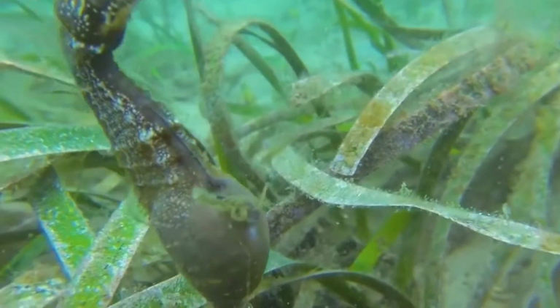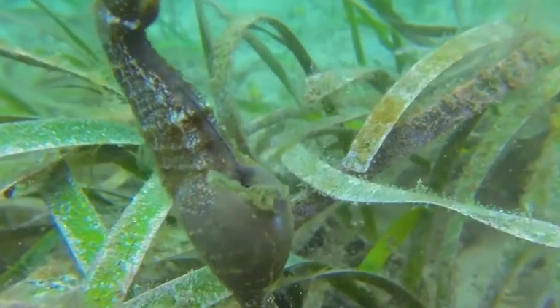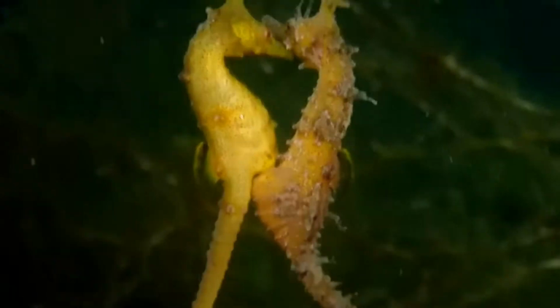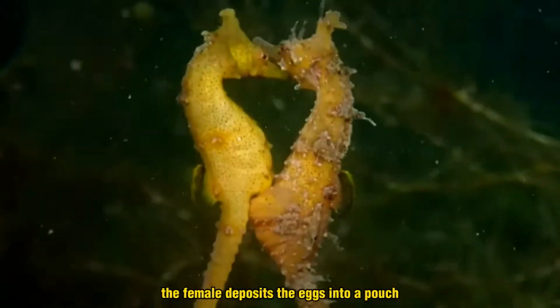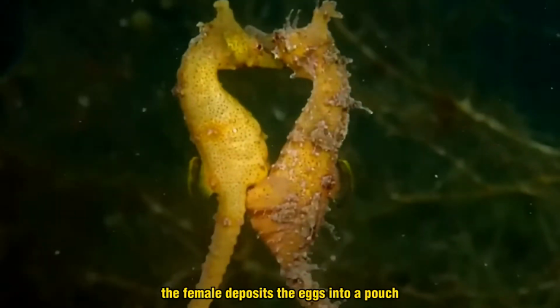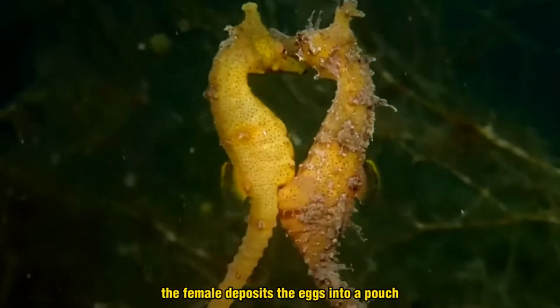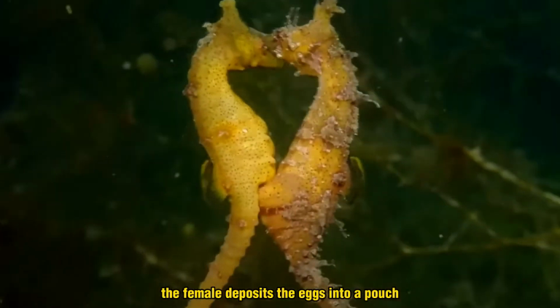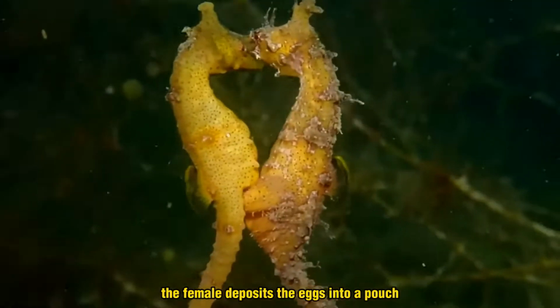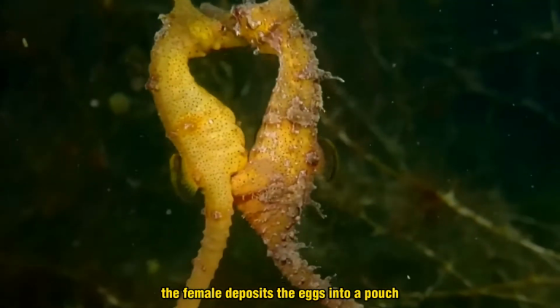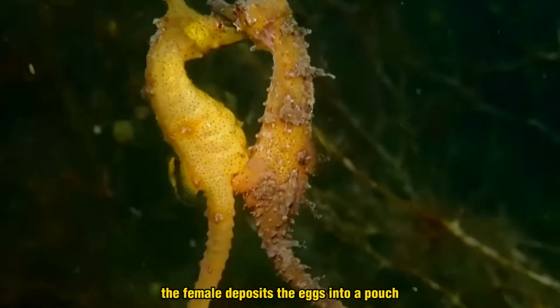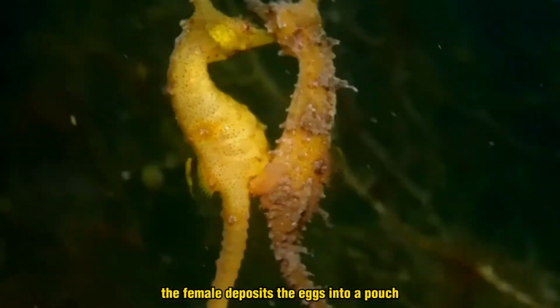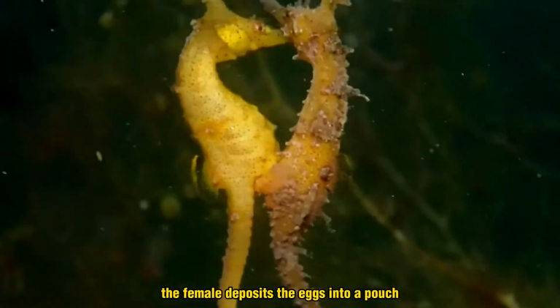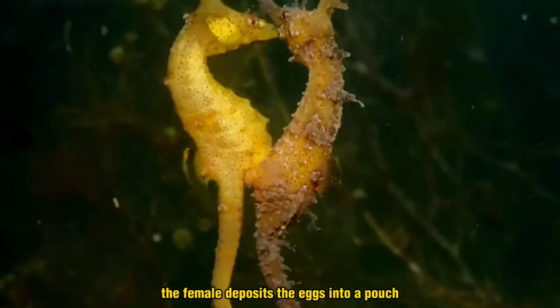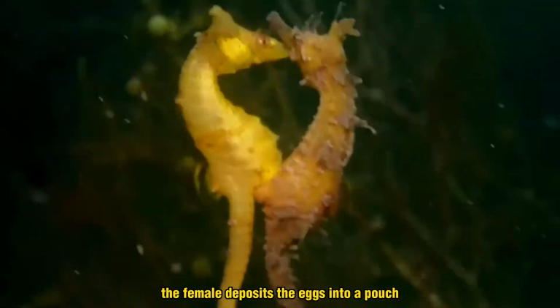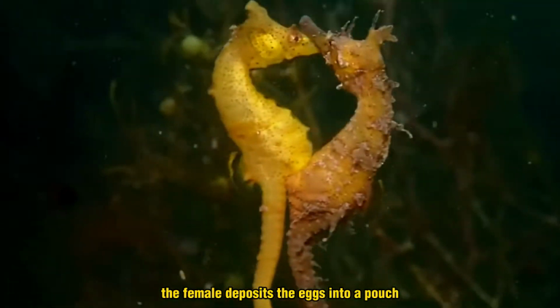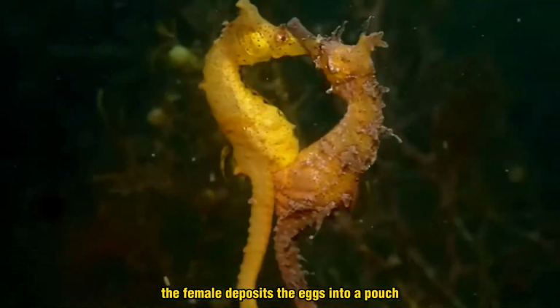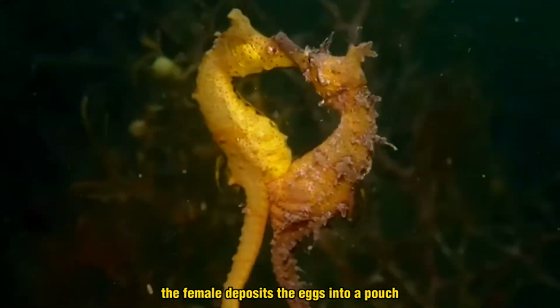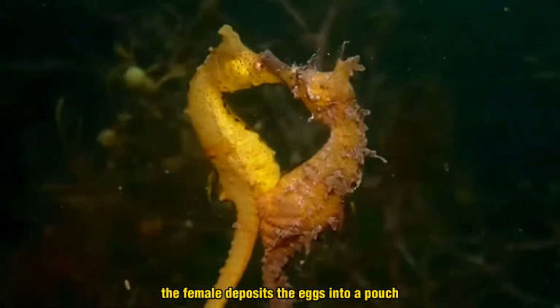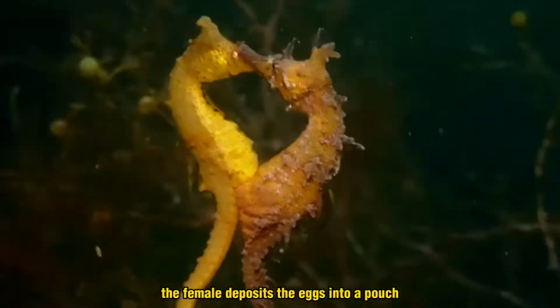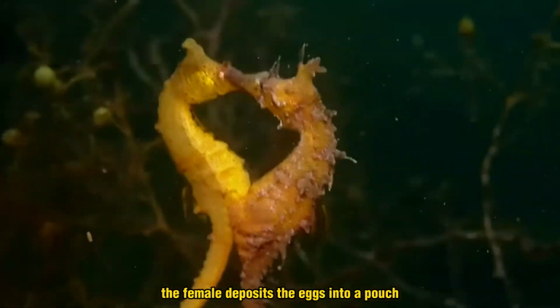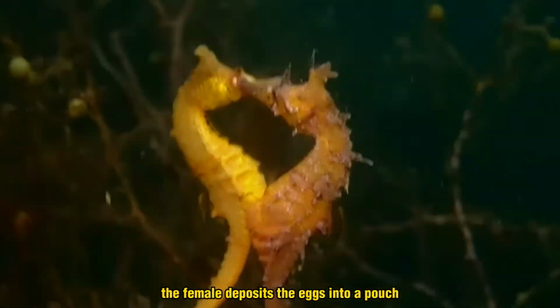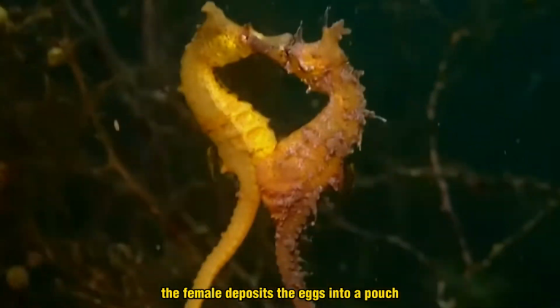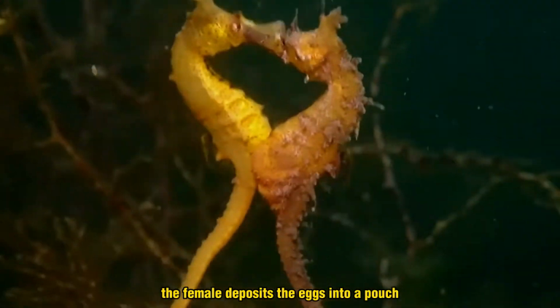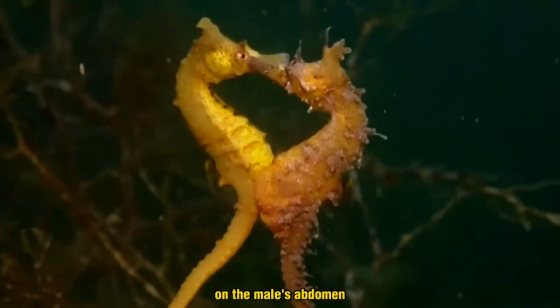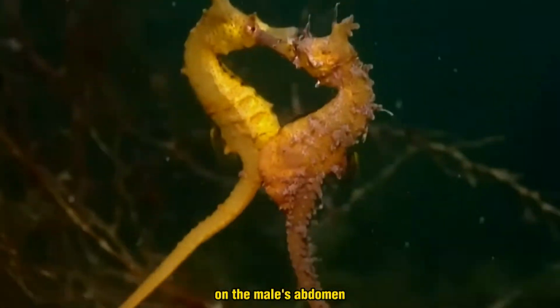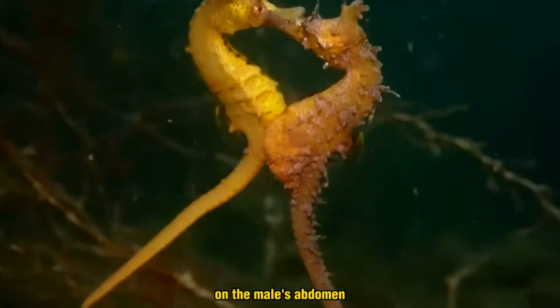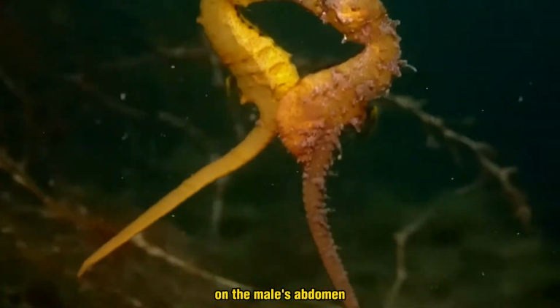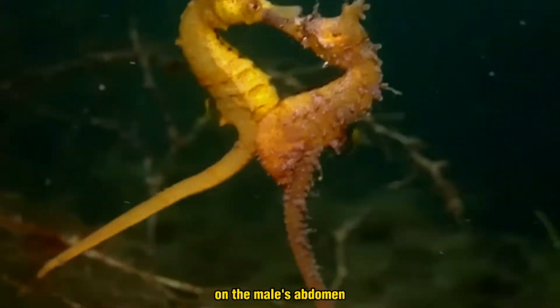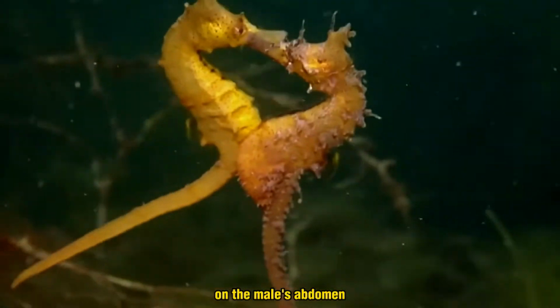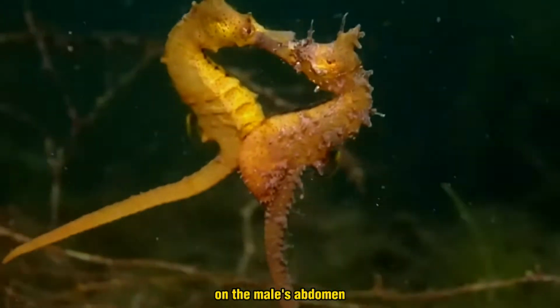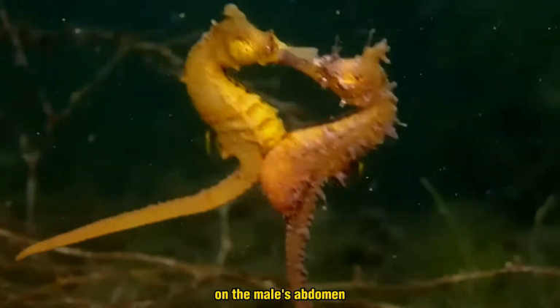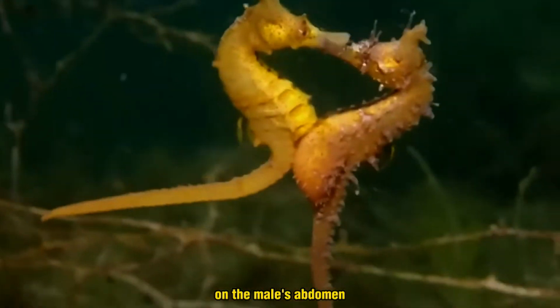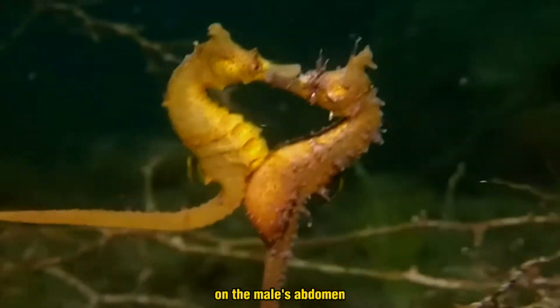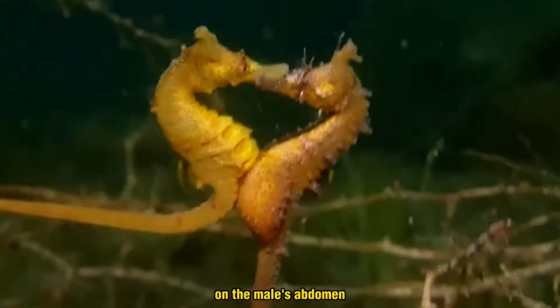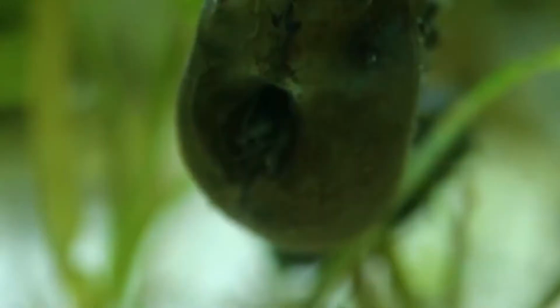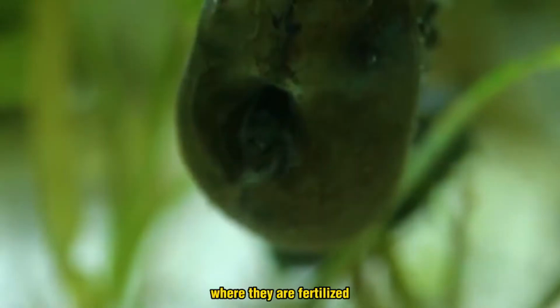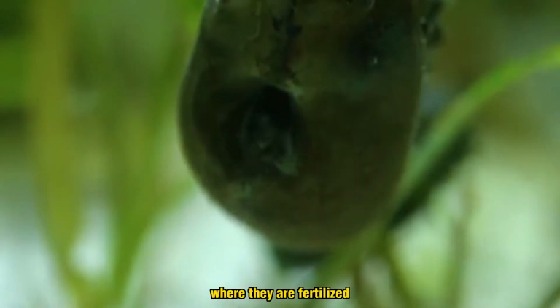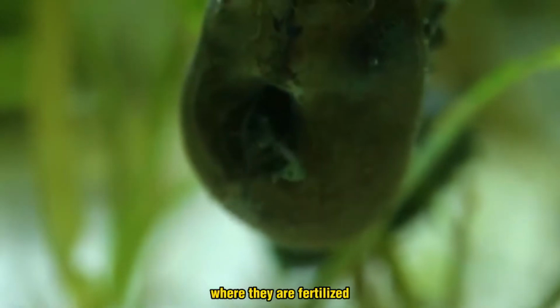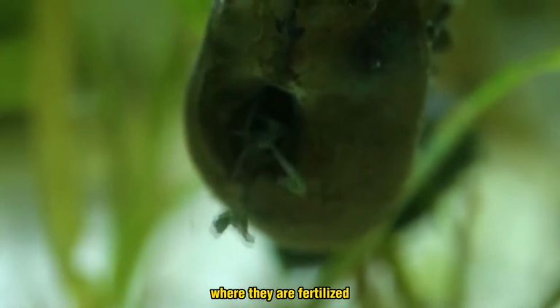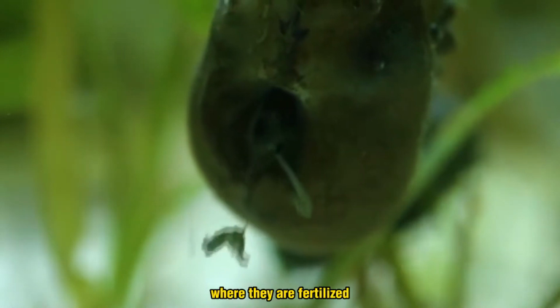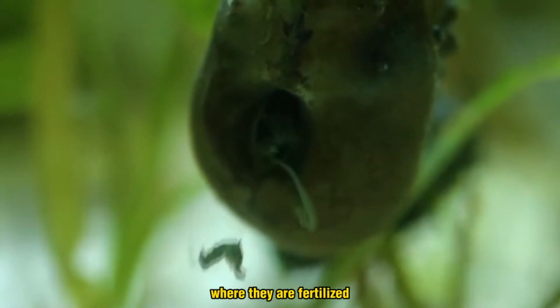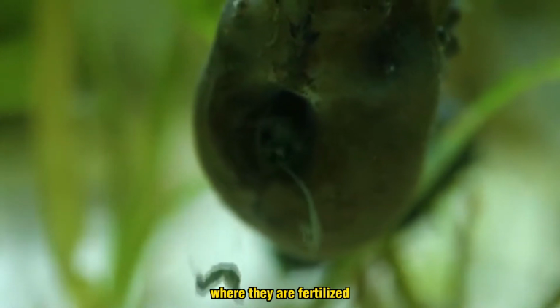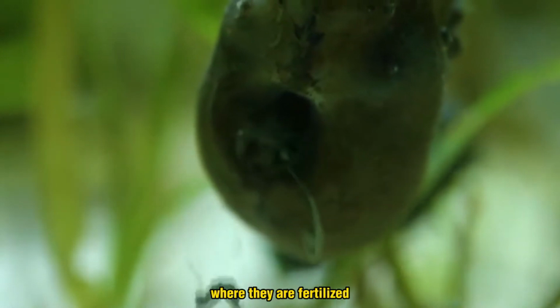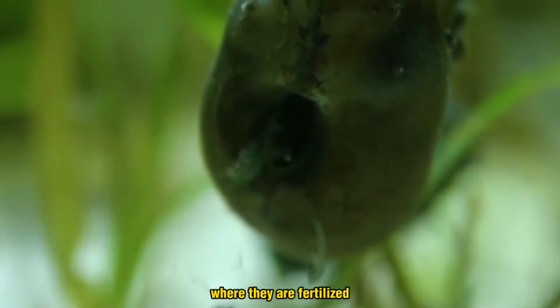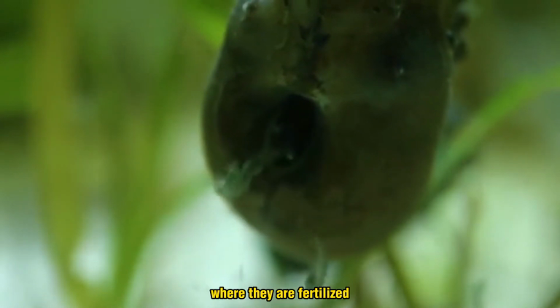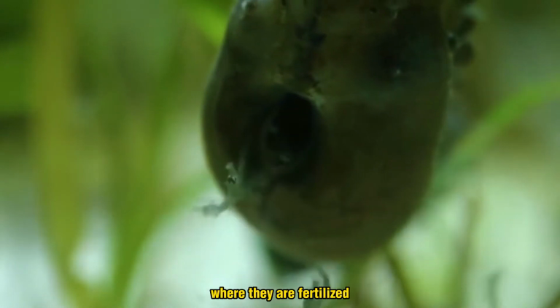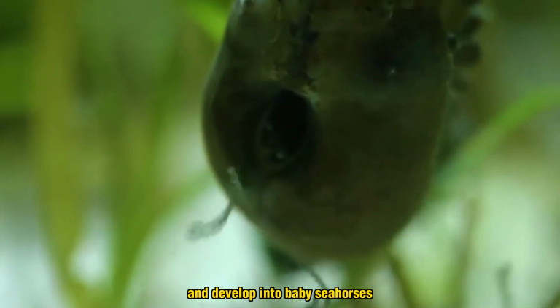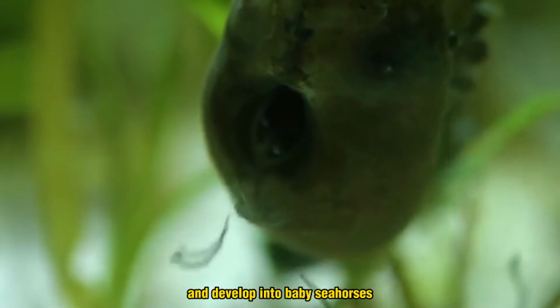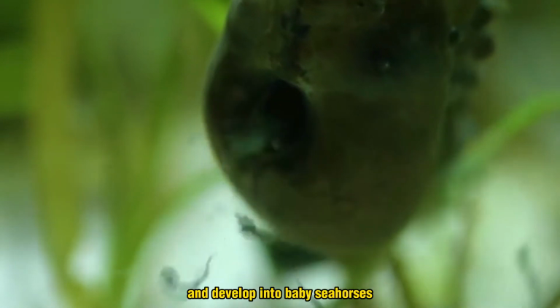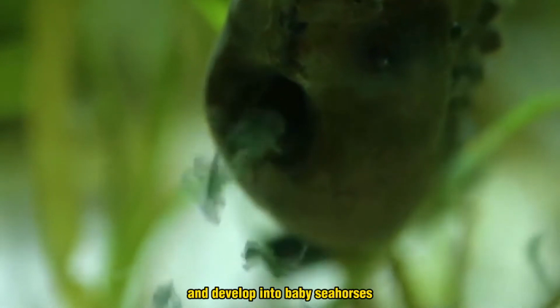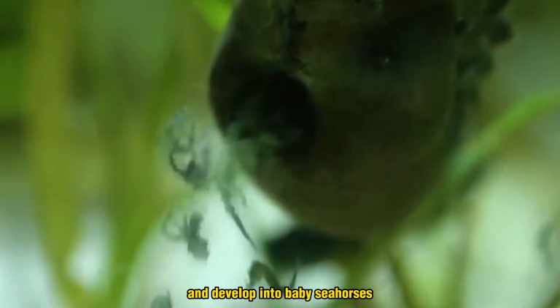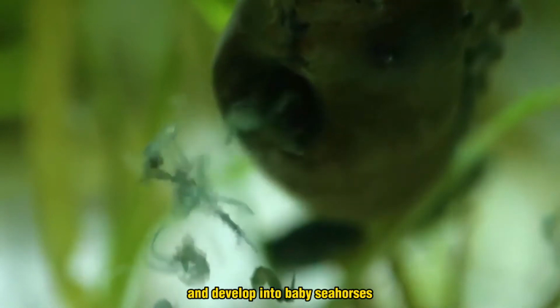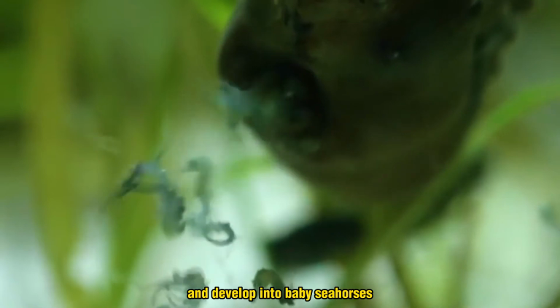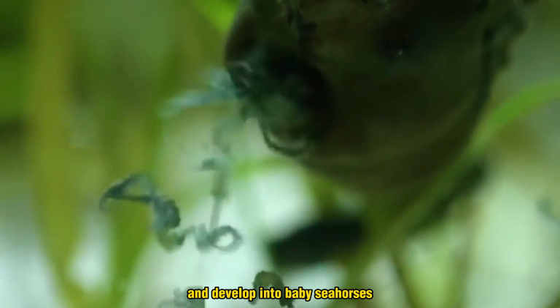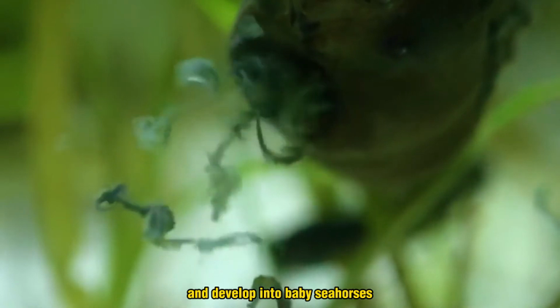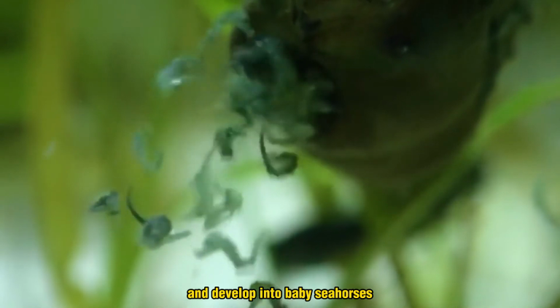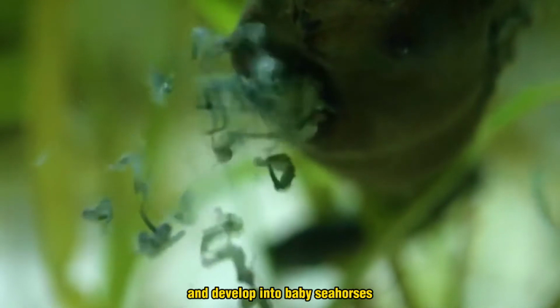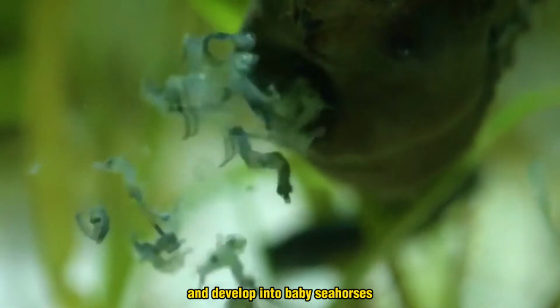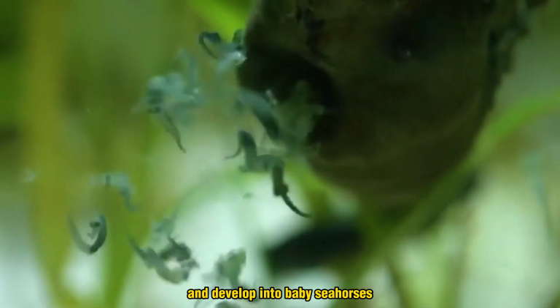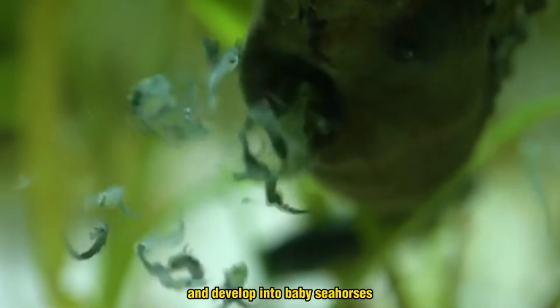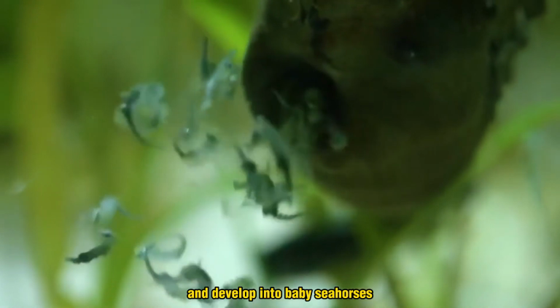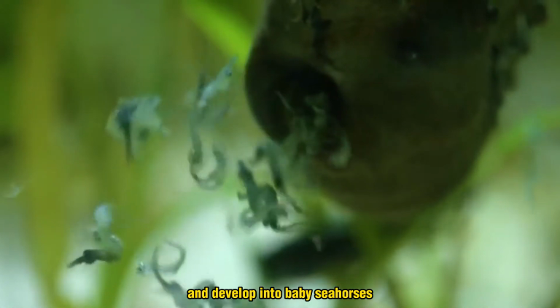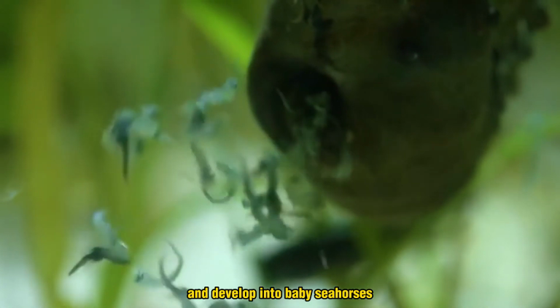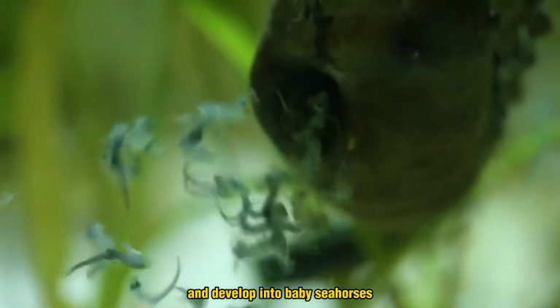The female deposits the eggs into a pouch on the male's abdomen, where they are fertilized and develop into baby seahorses.